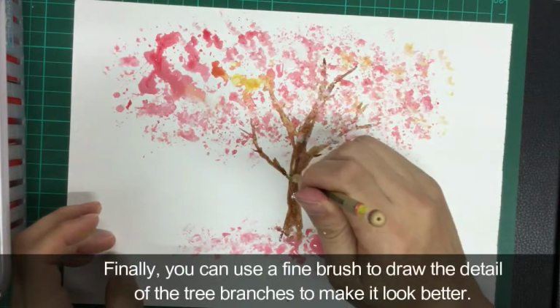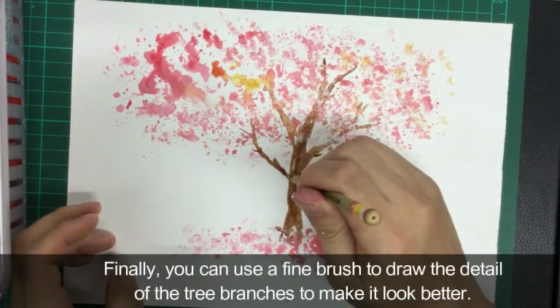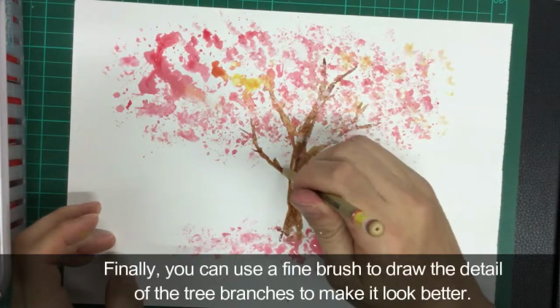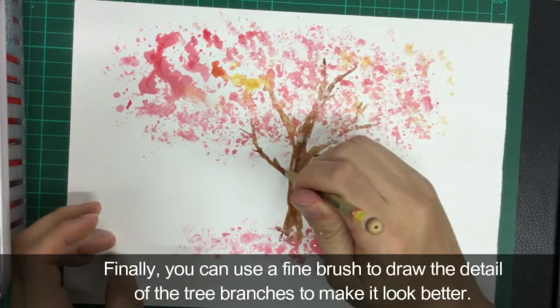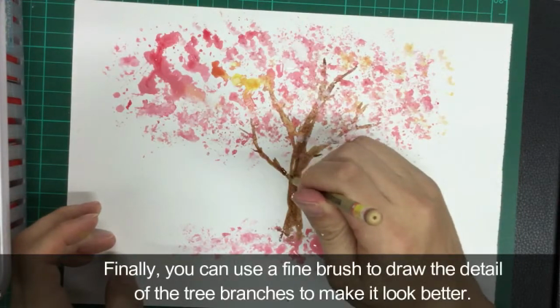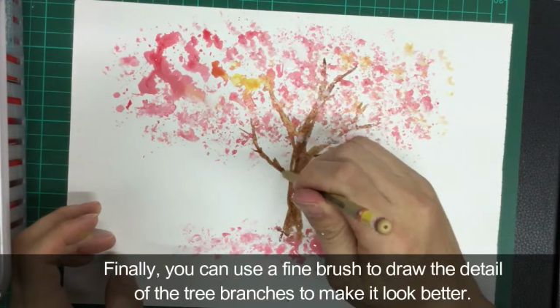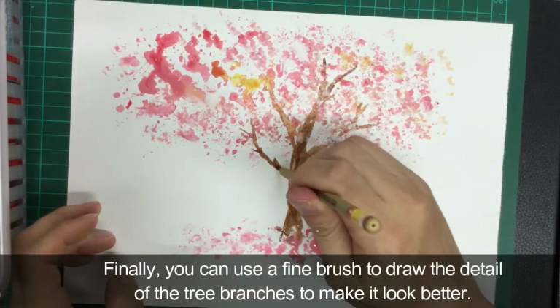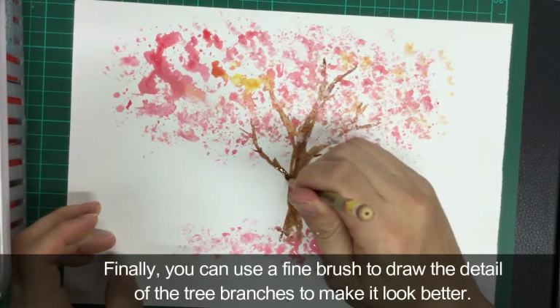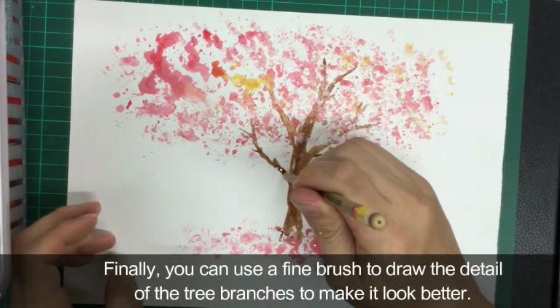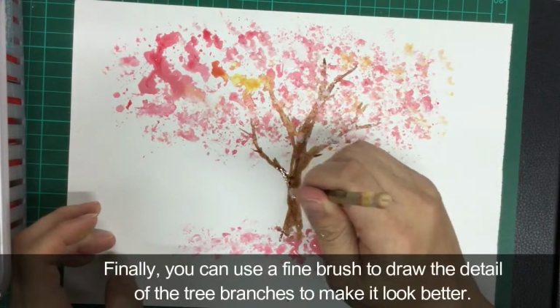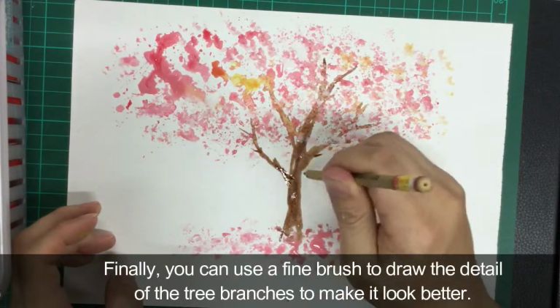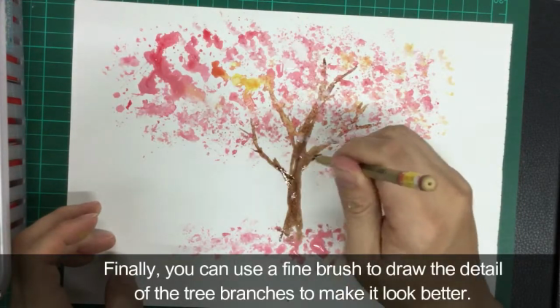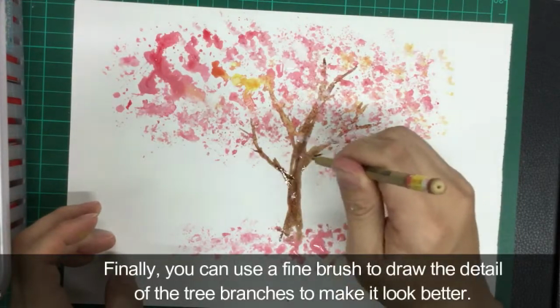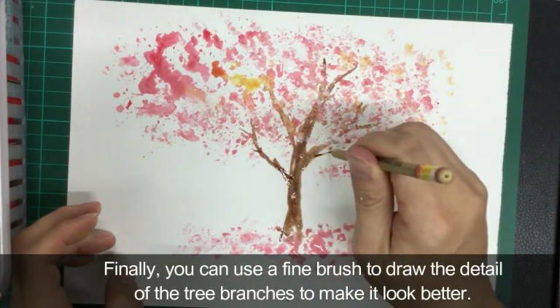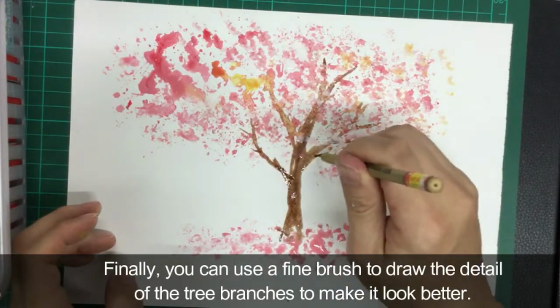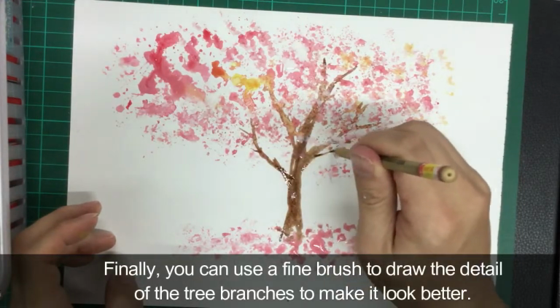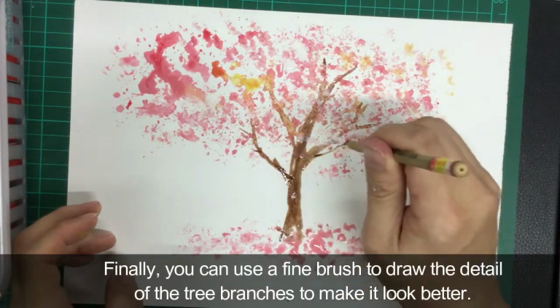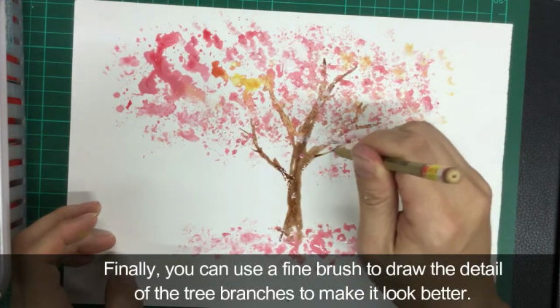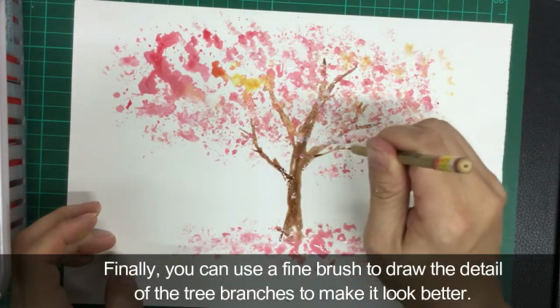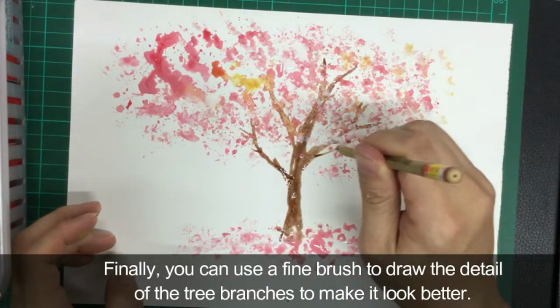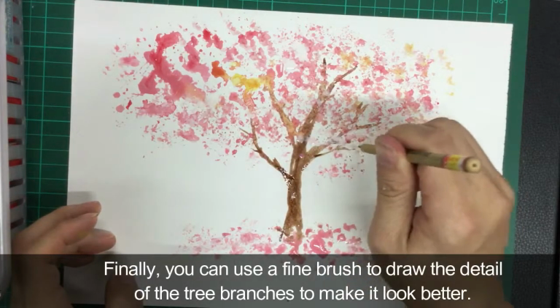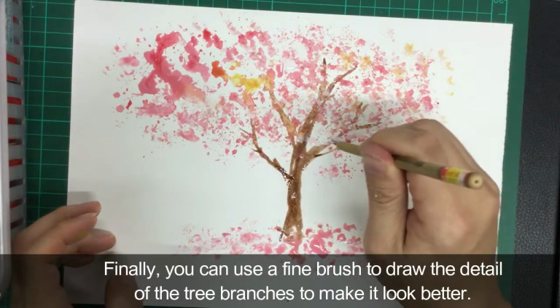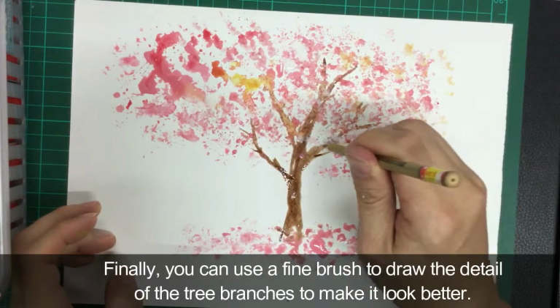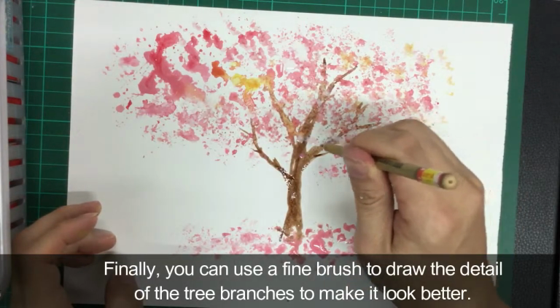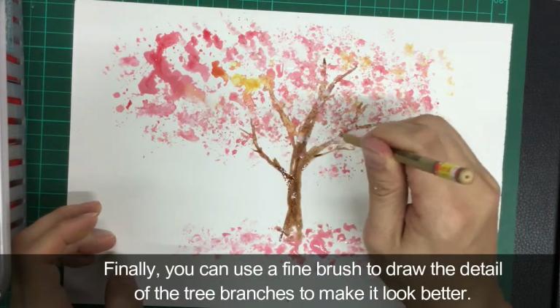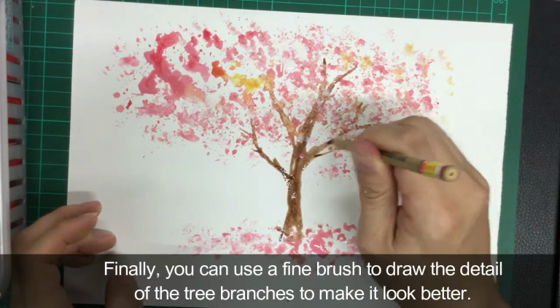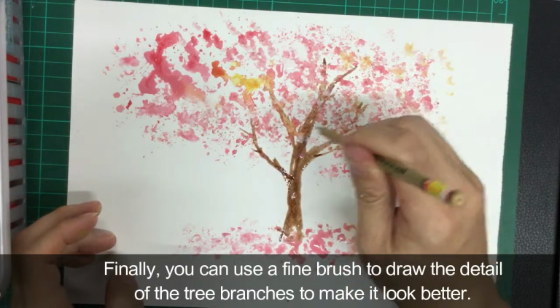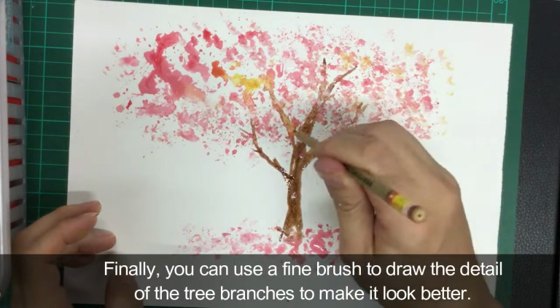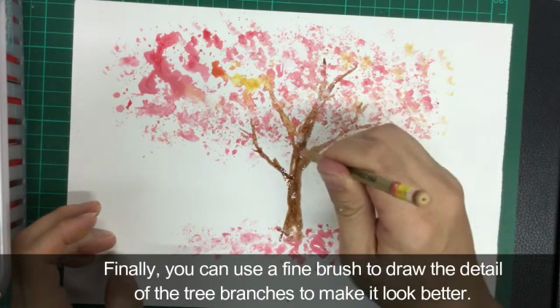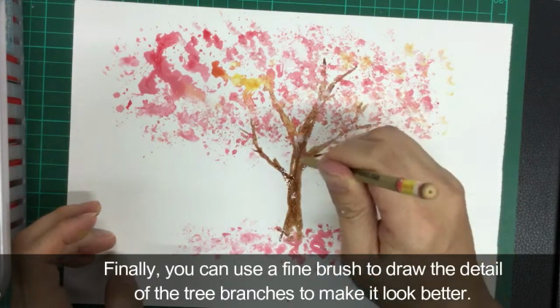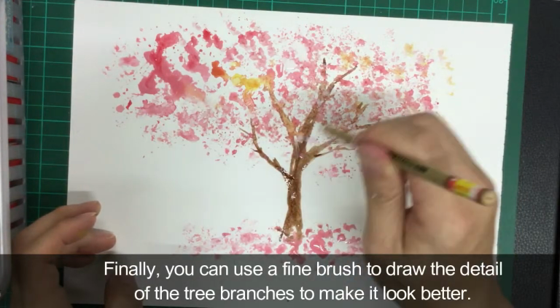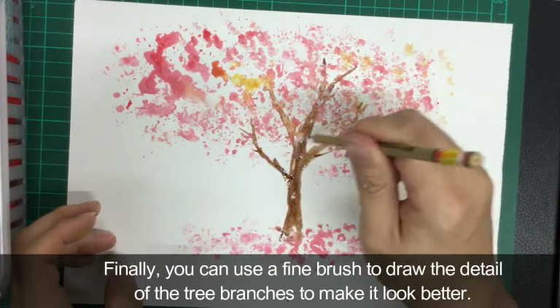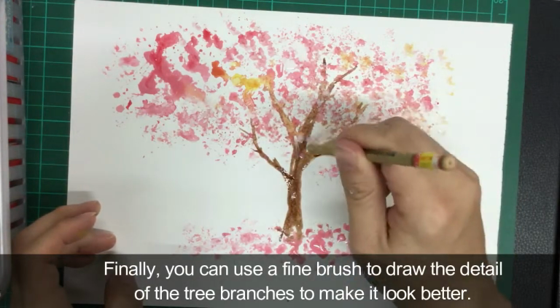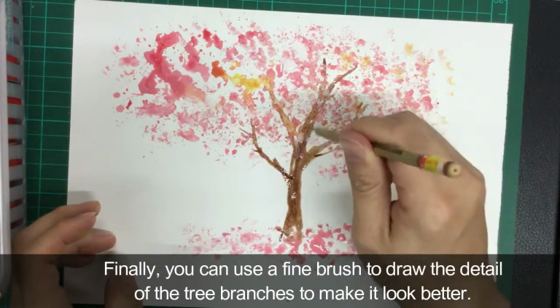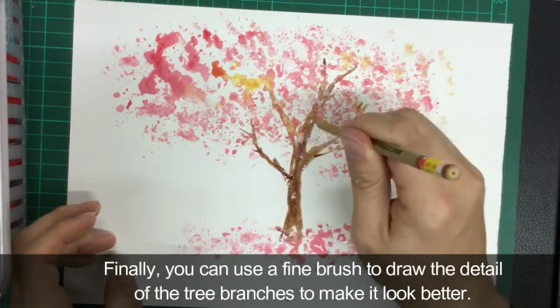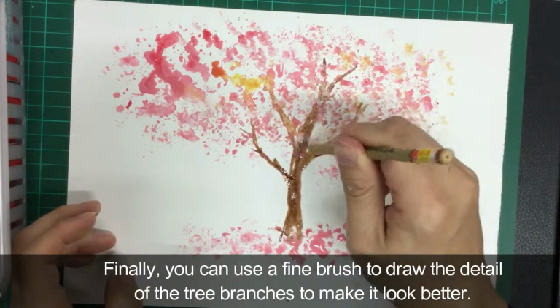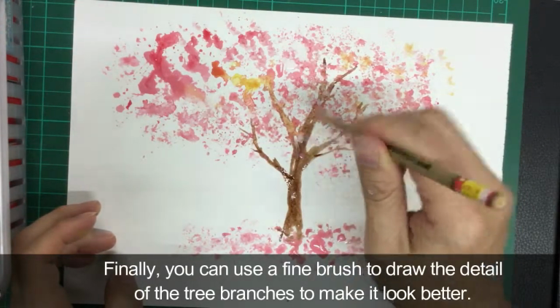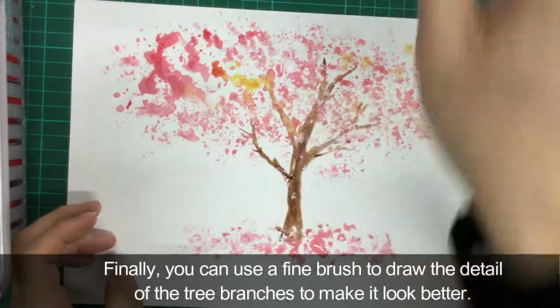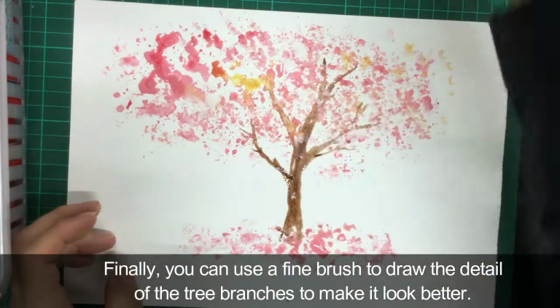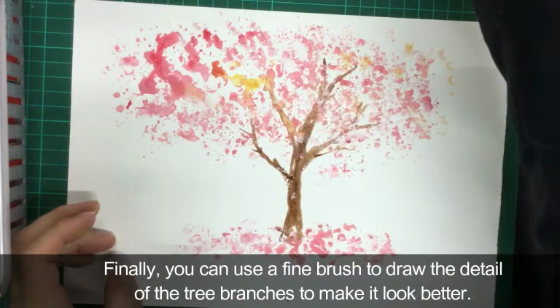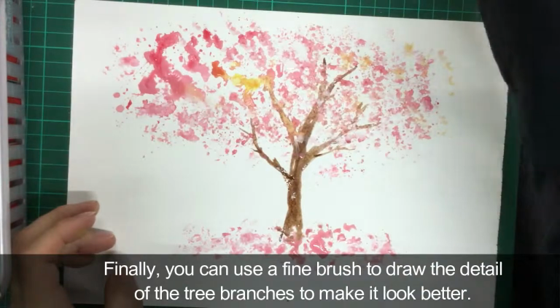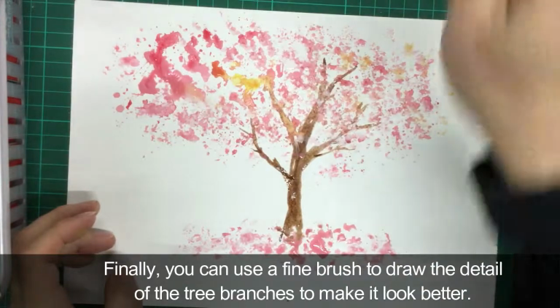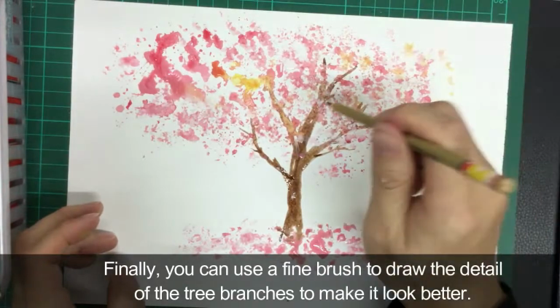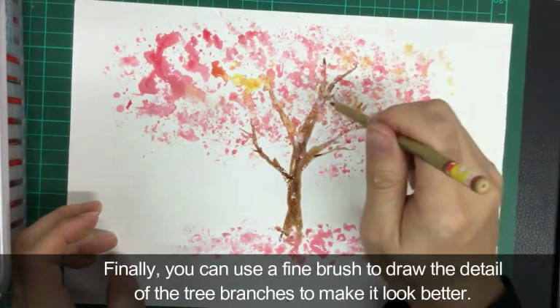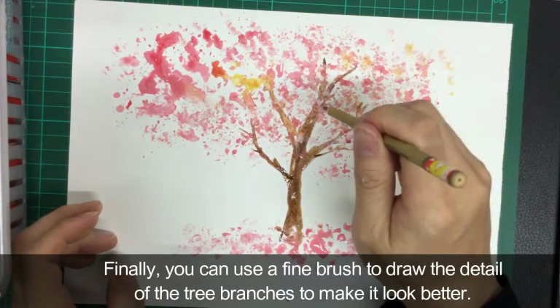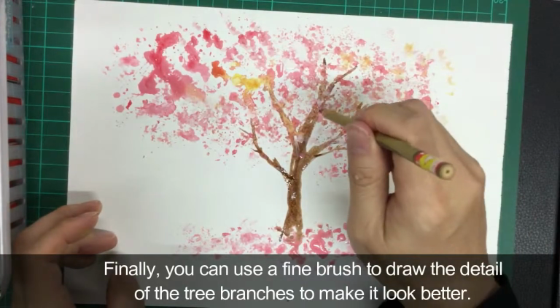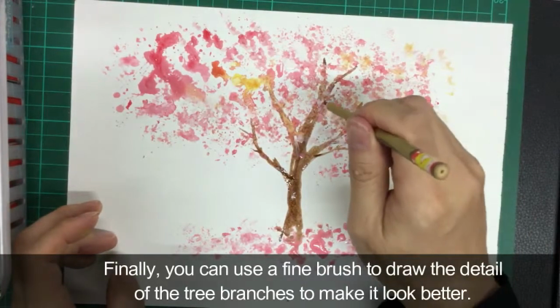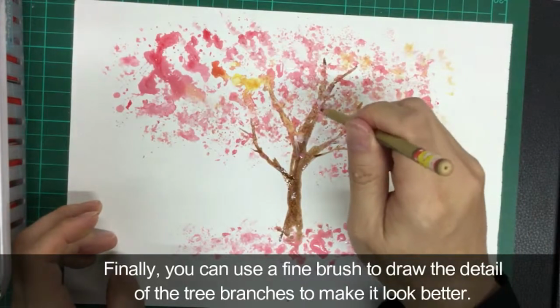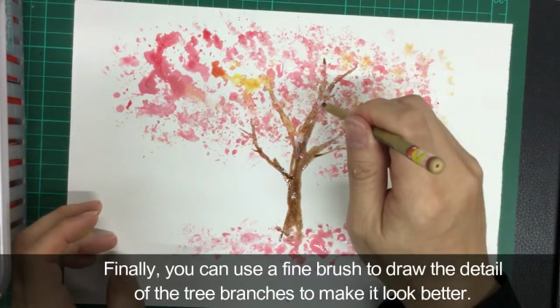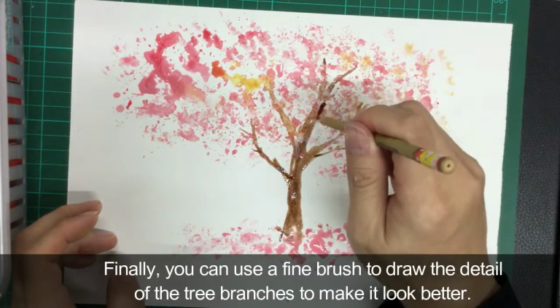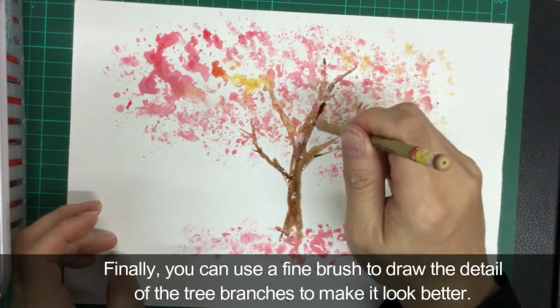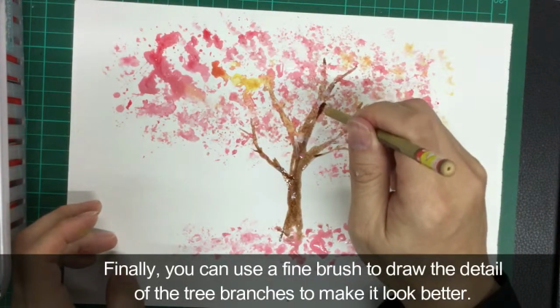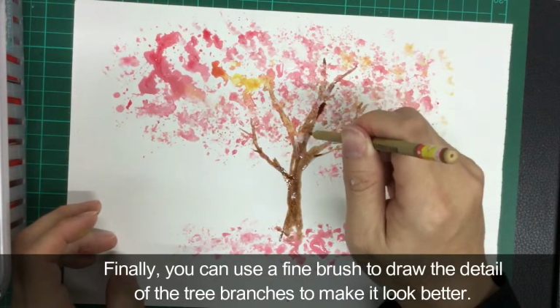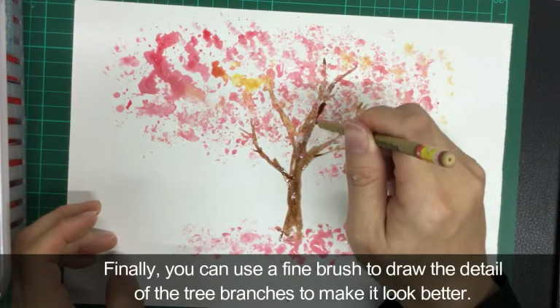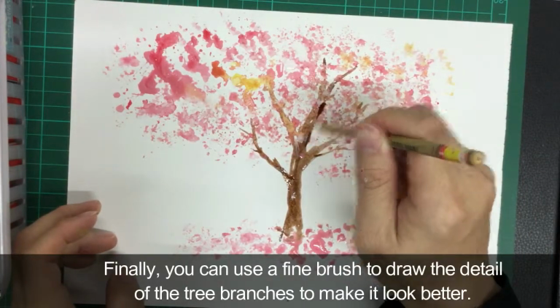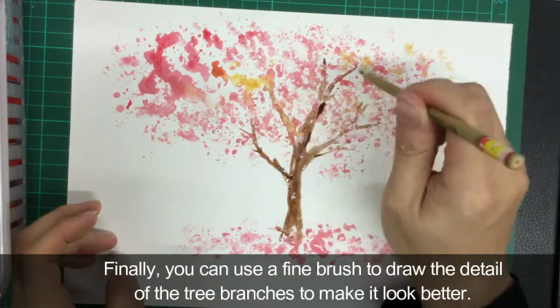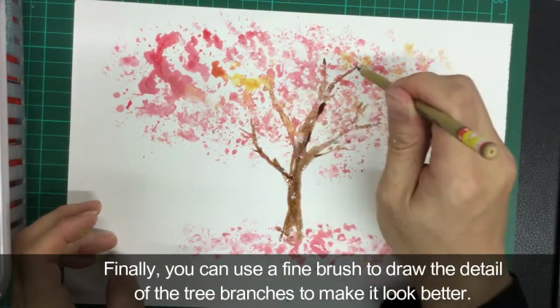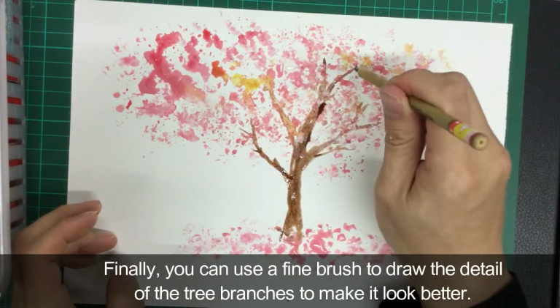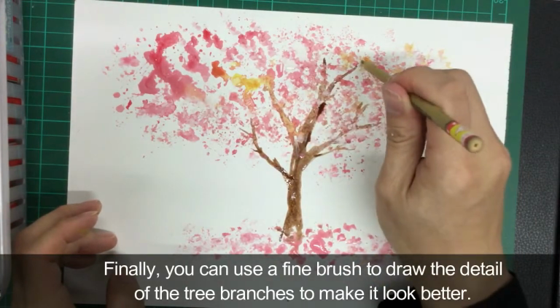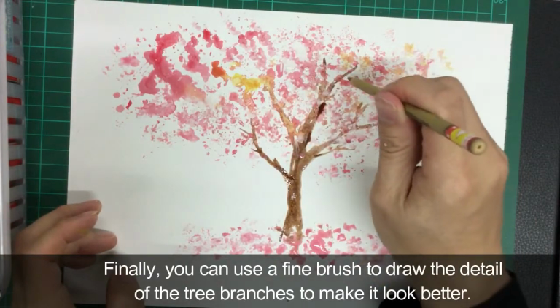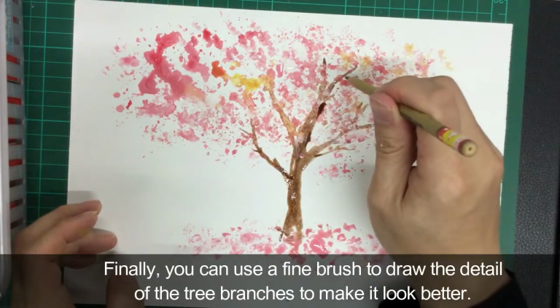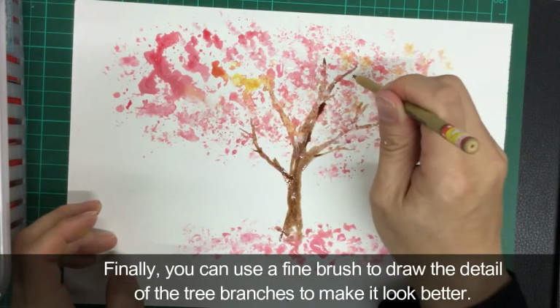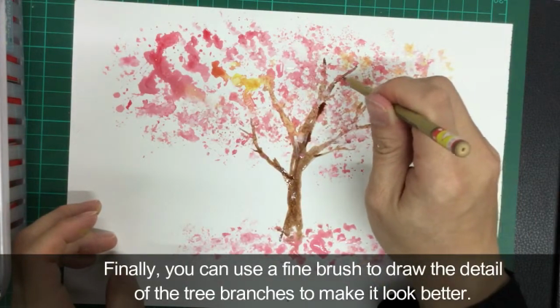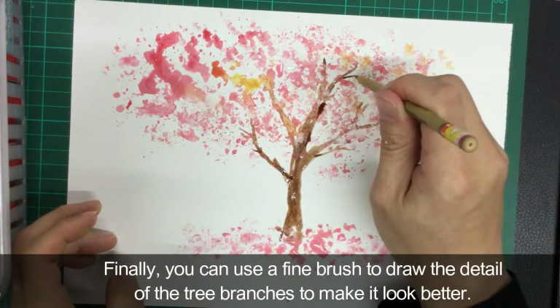Finally, you can use a fine brush to draw the detail of the tree branches to make it look better.